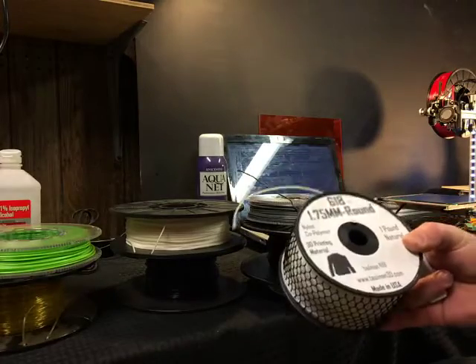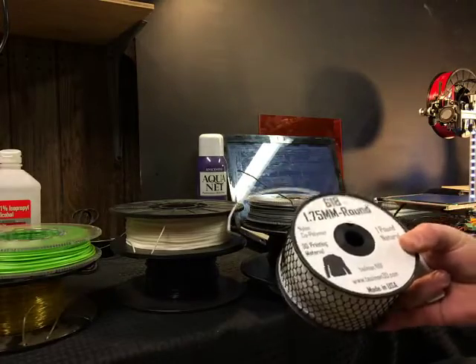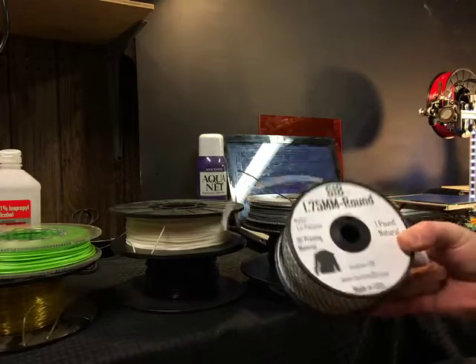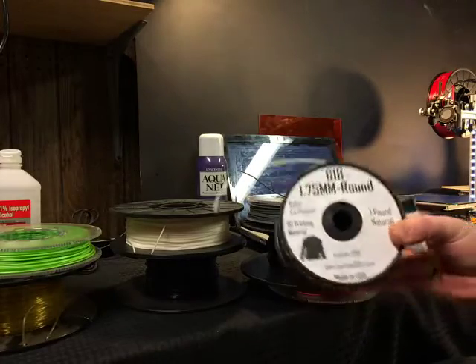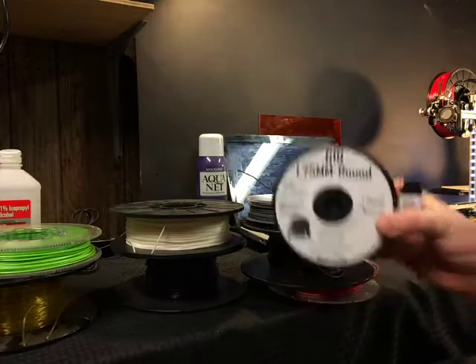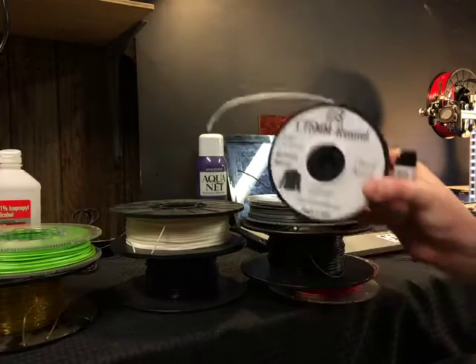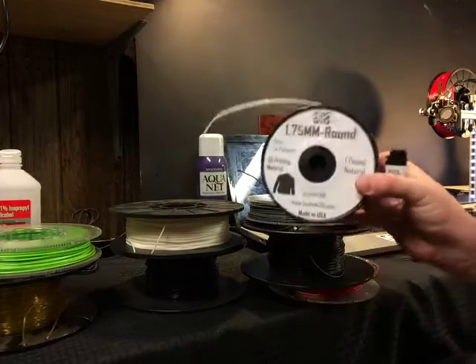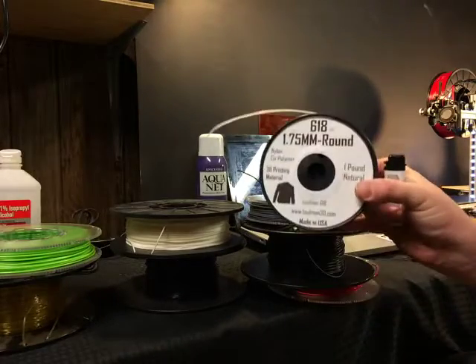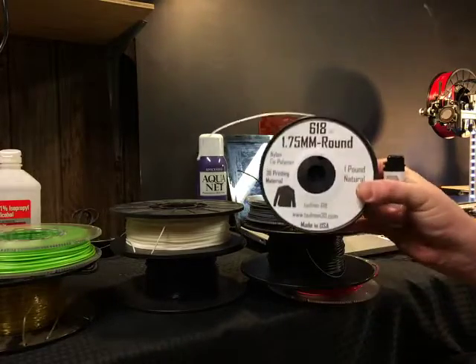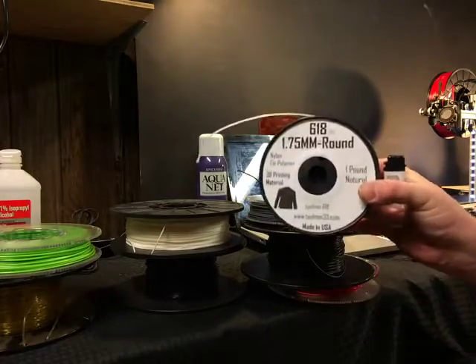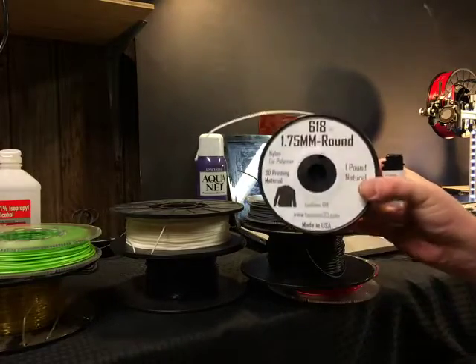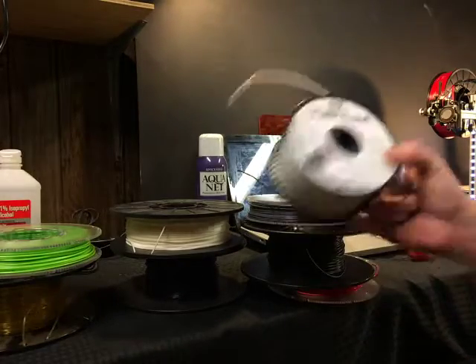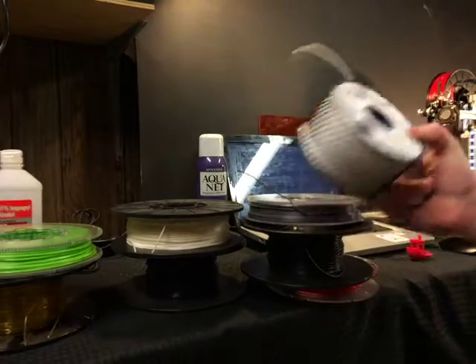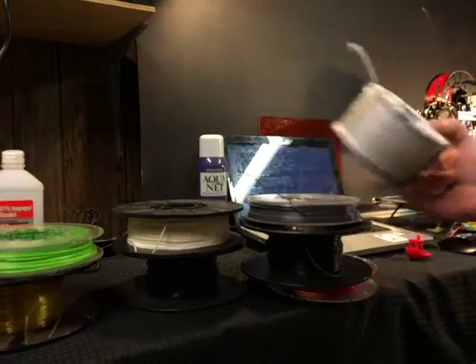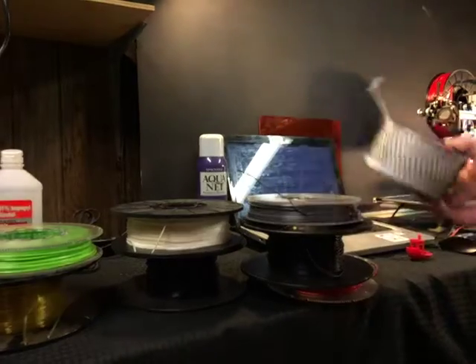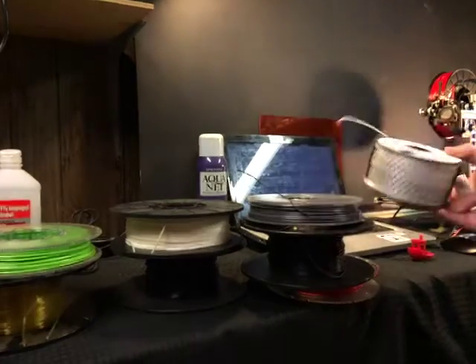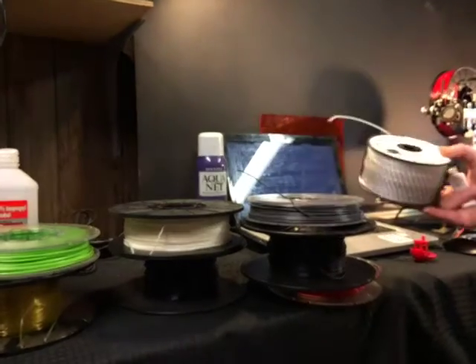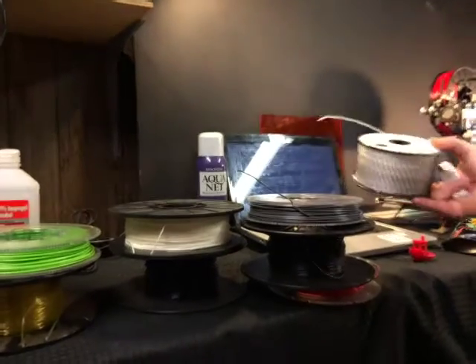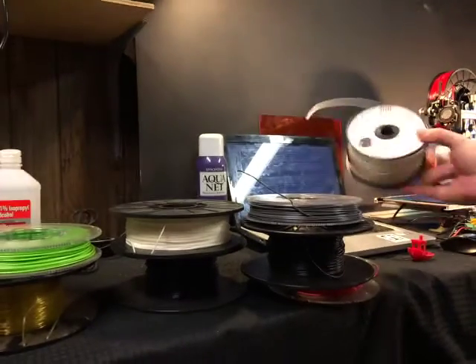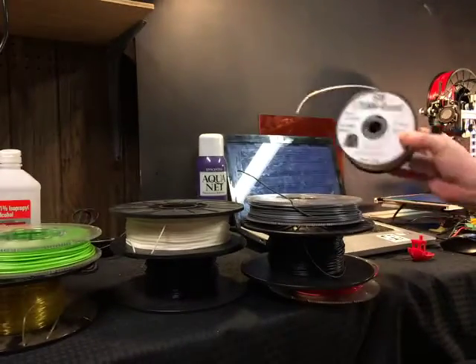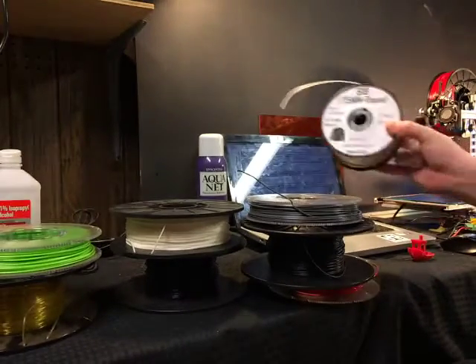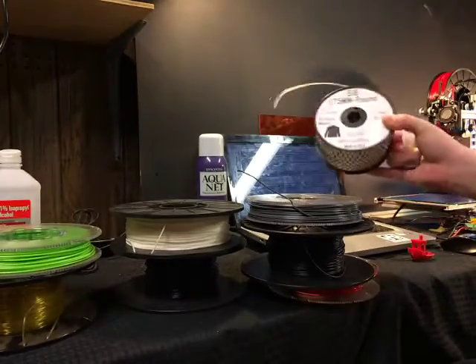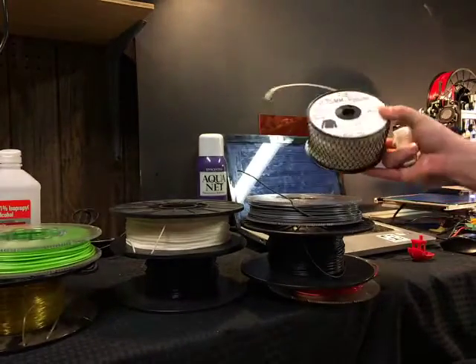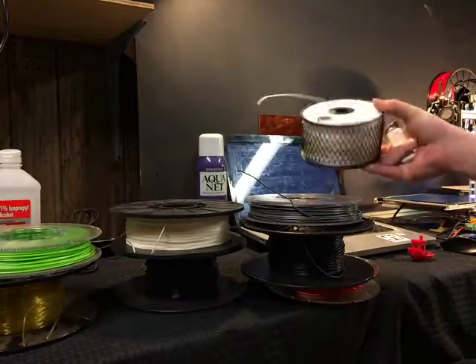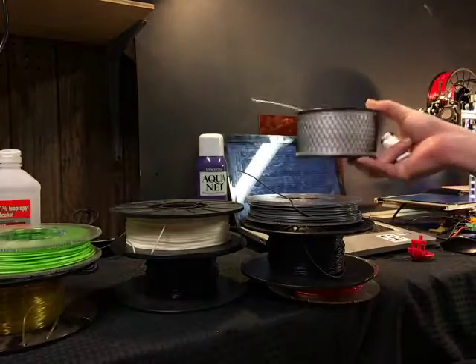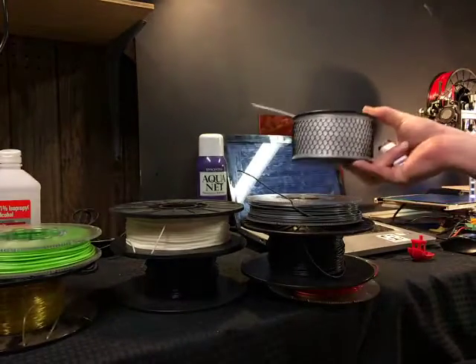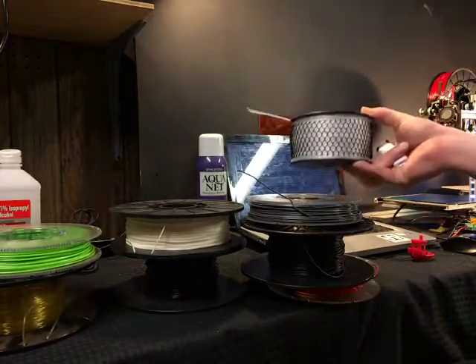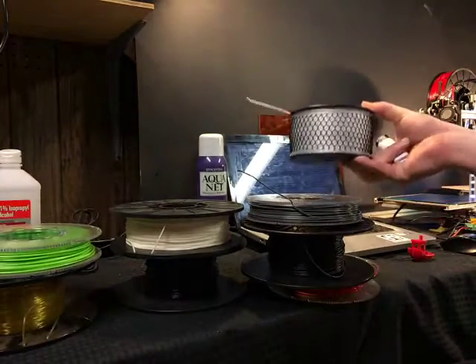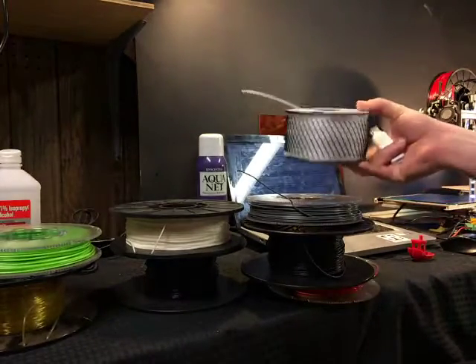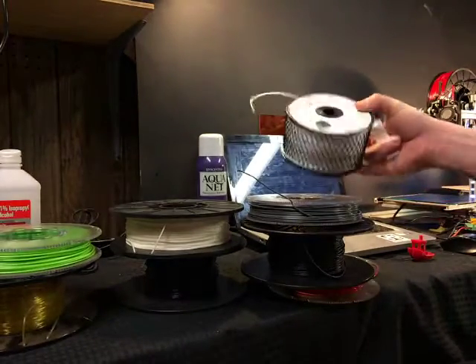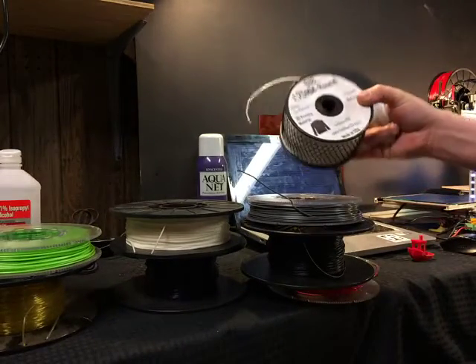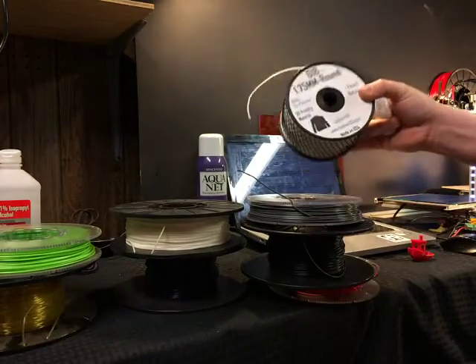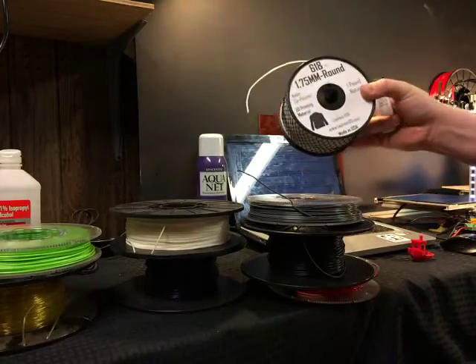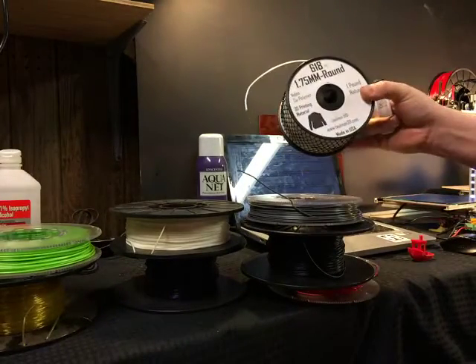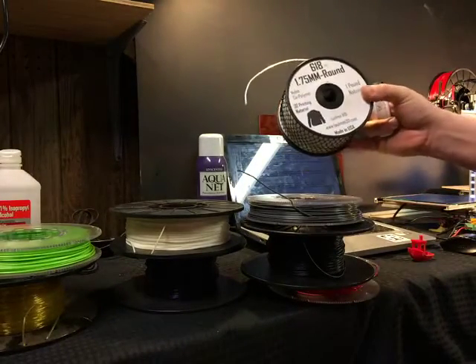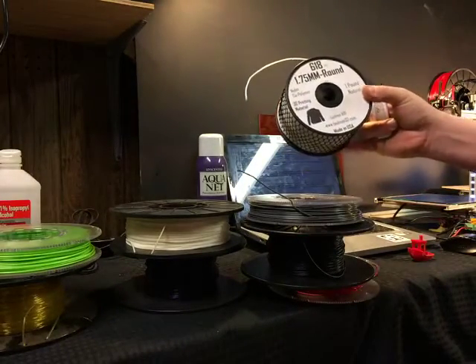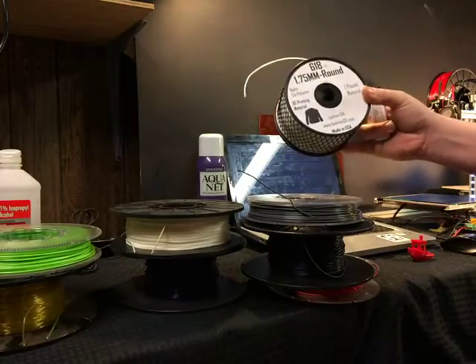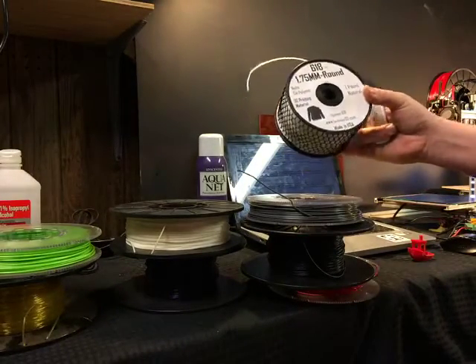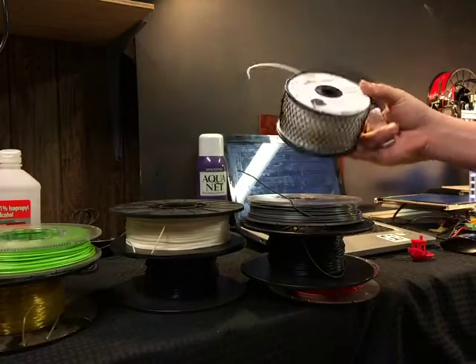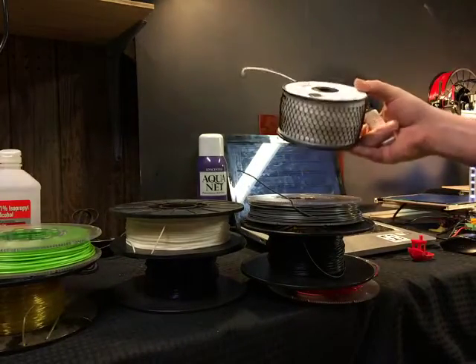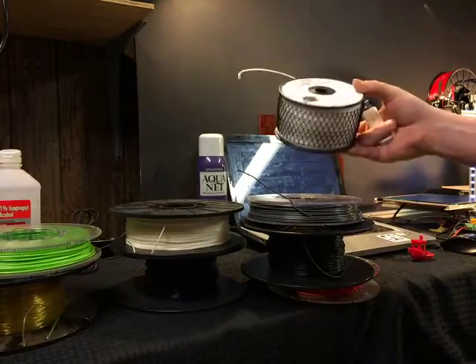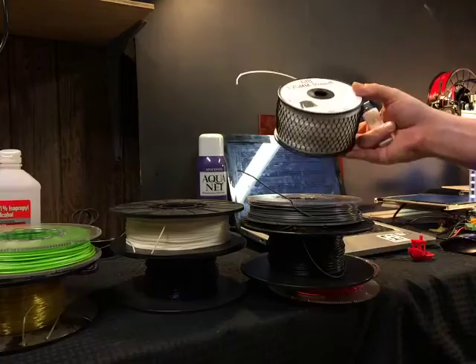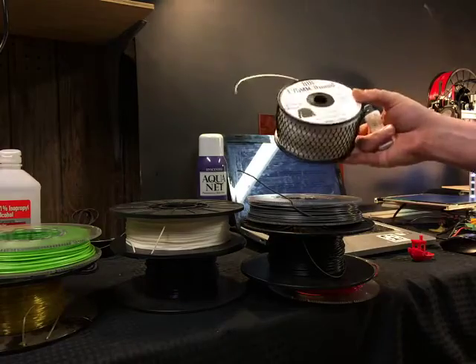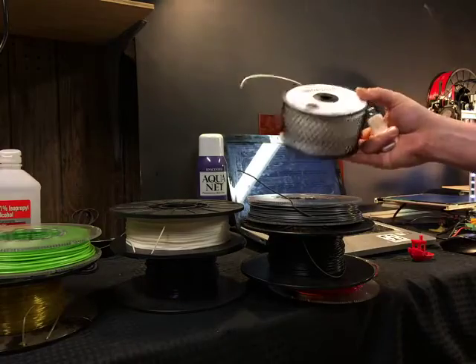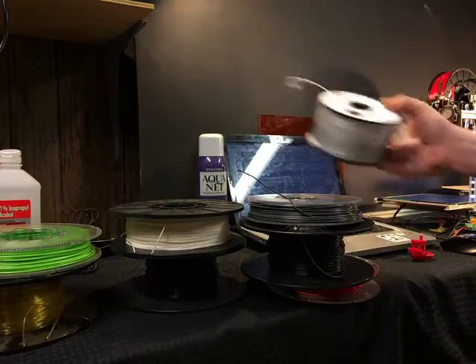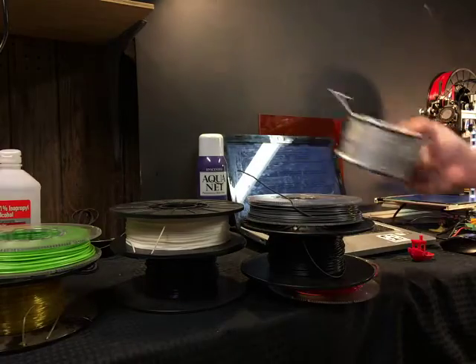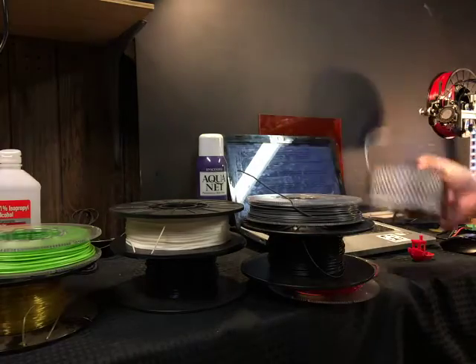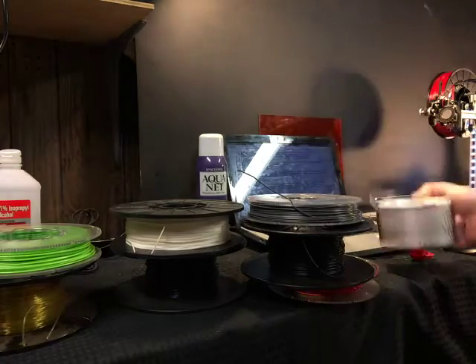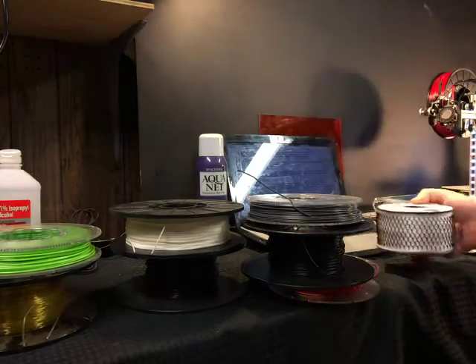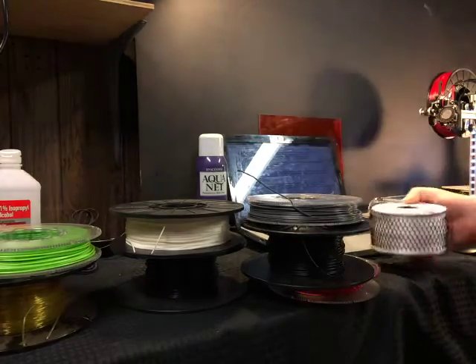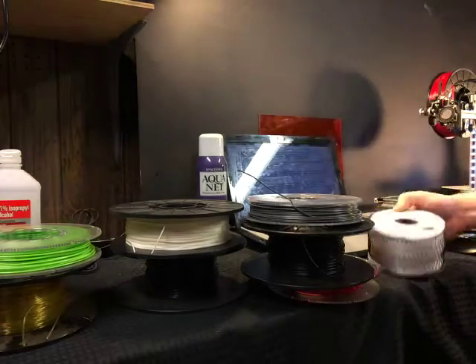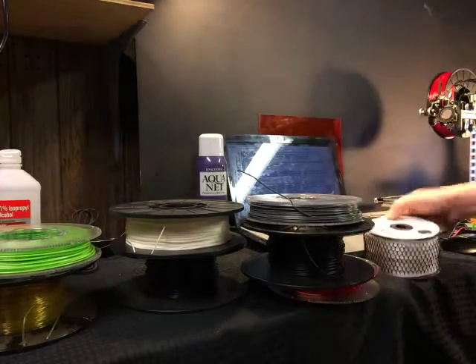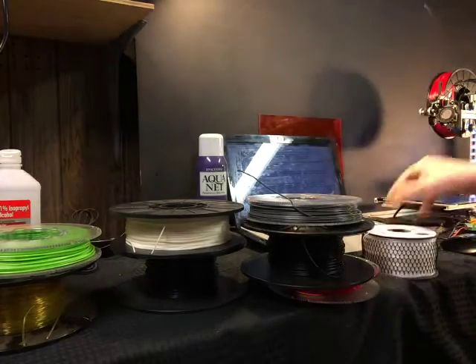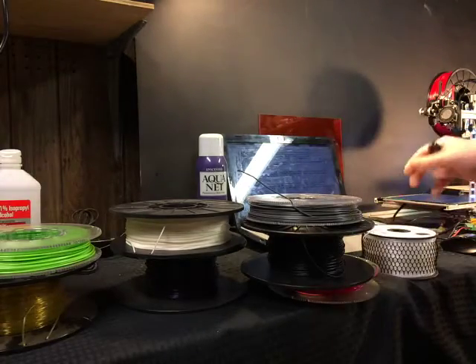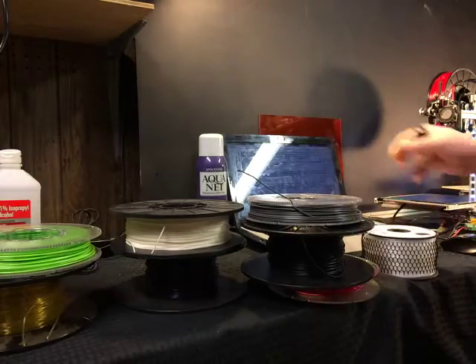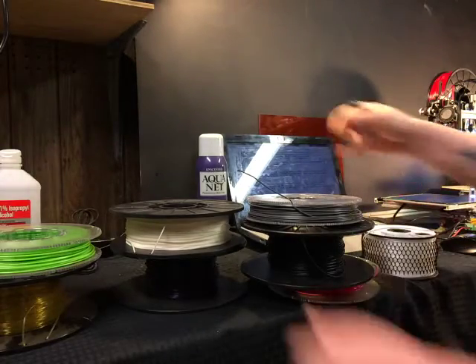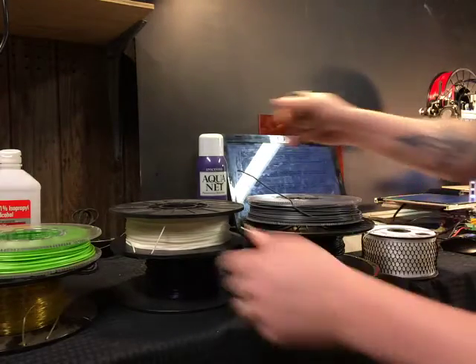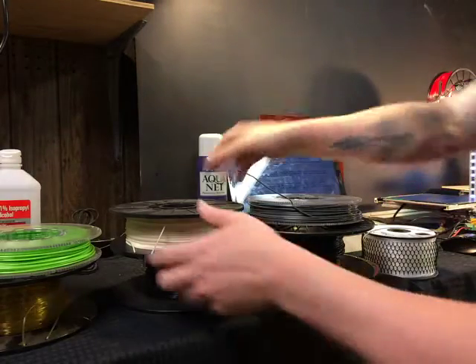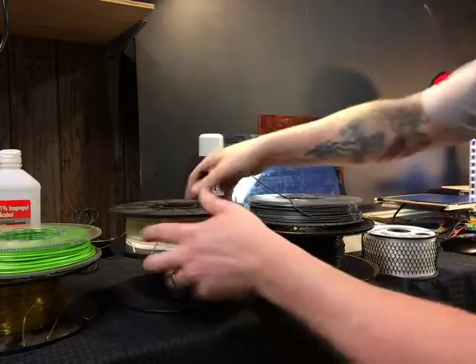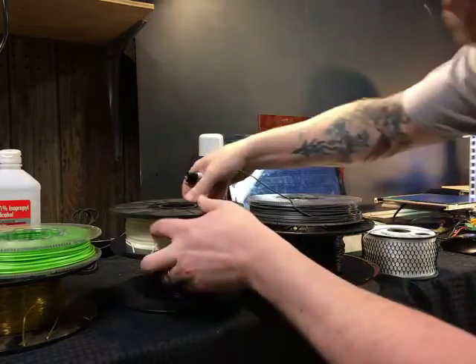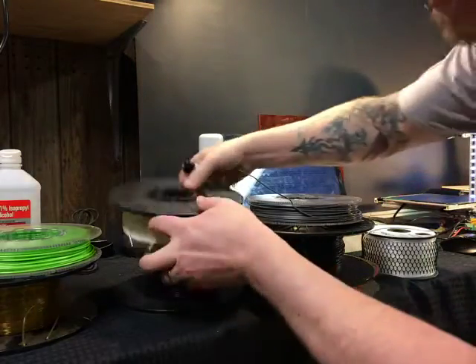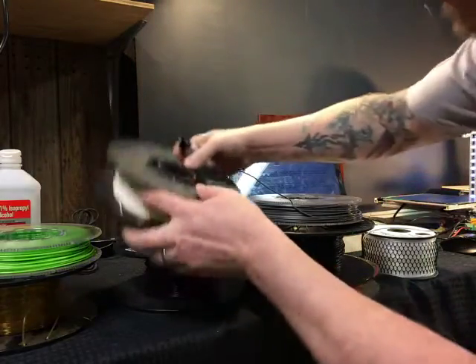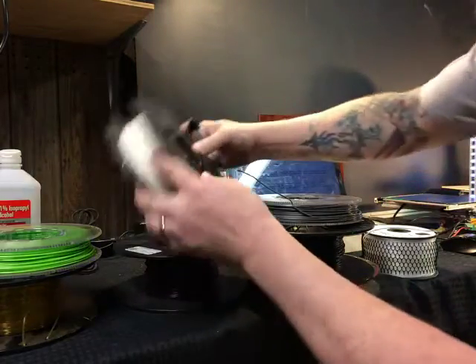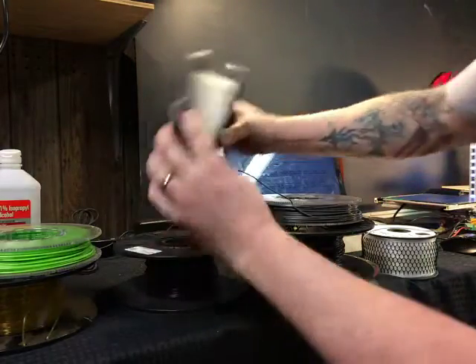This stuff is pretty expensive. If you have nylon, you'll probably be aware that it's nylon because it's not cheap — I think this is 45 bucks for like half a kilo.